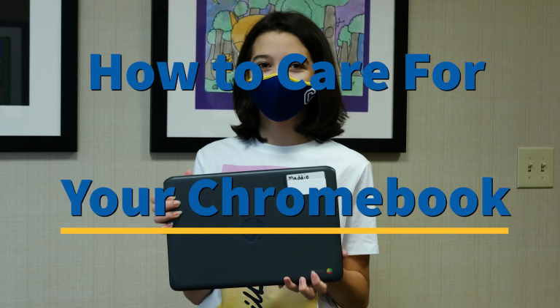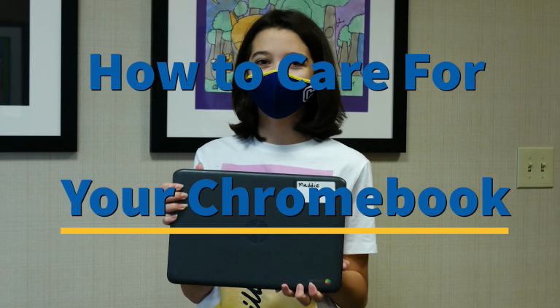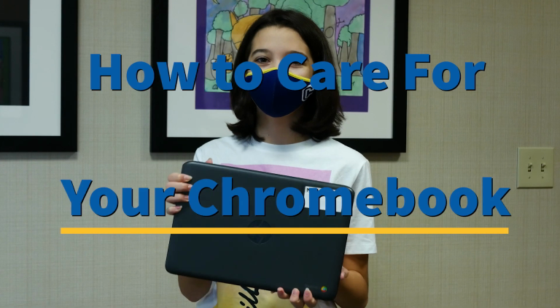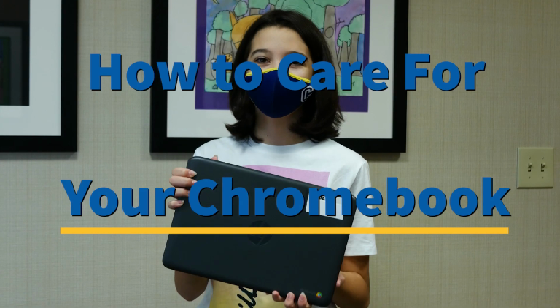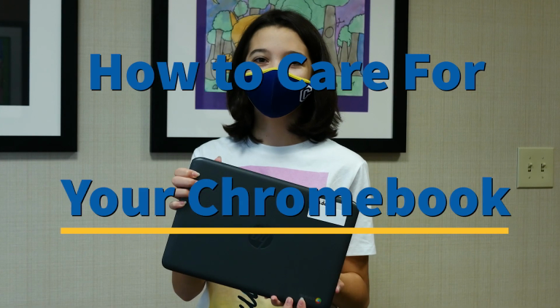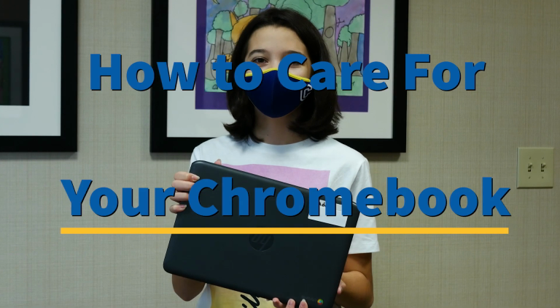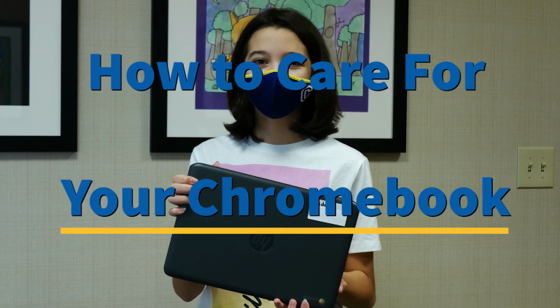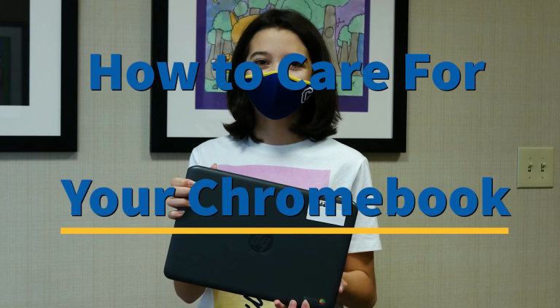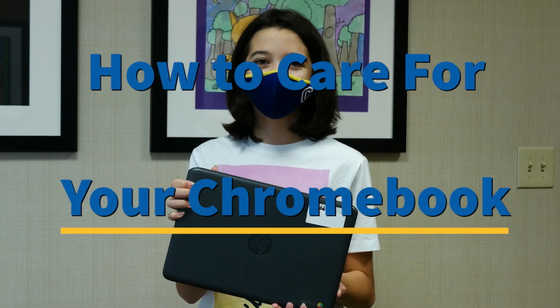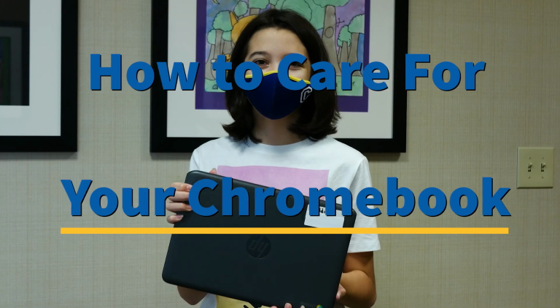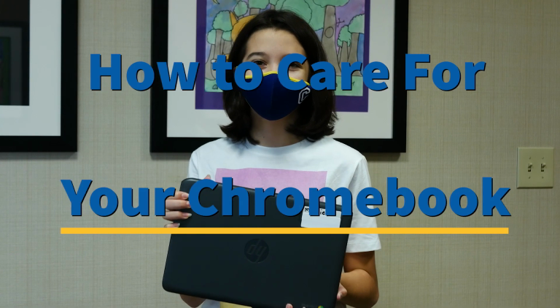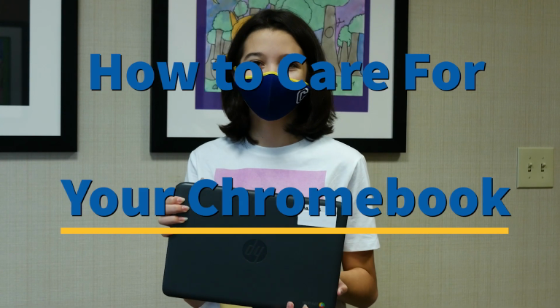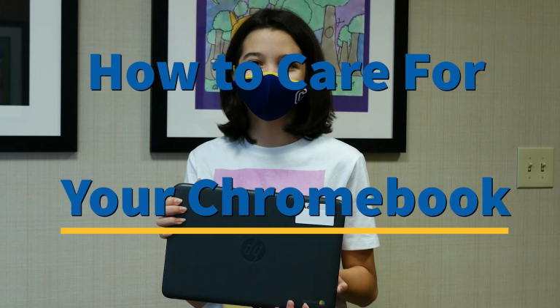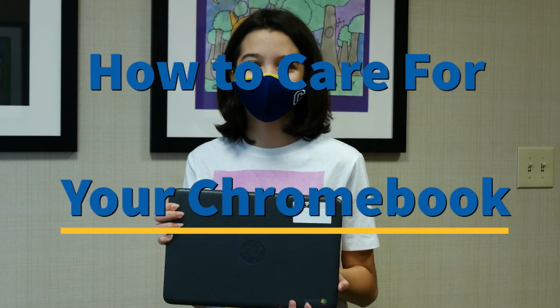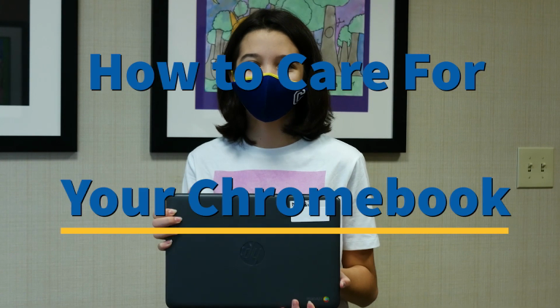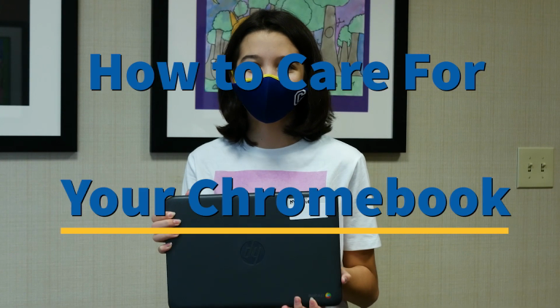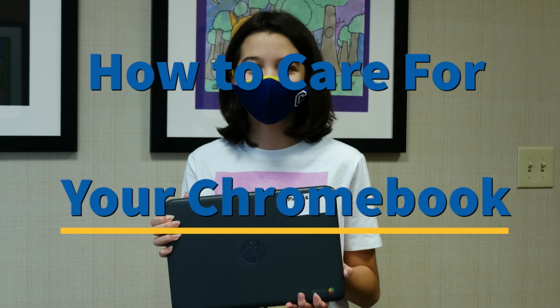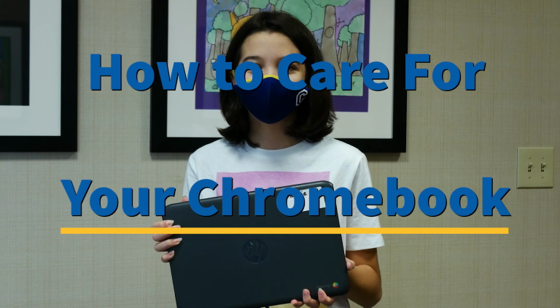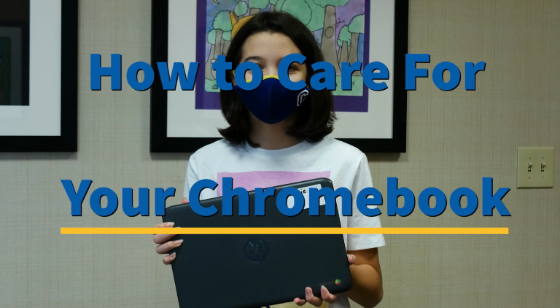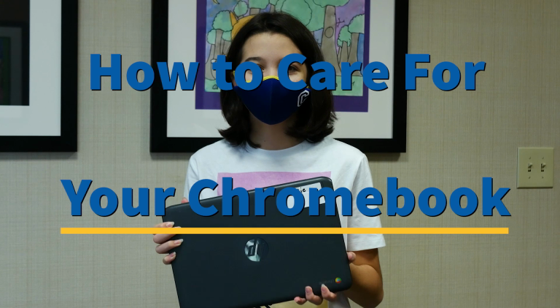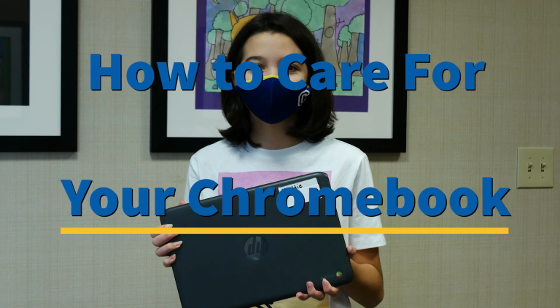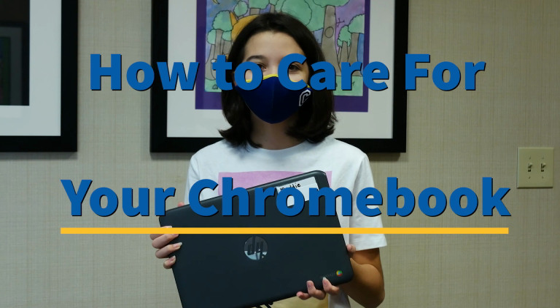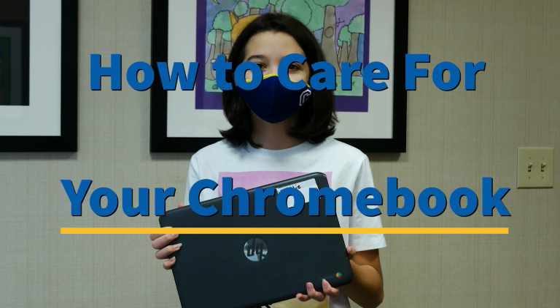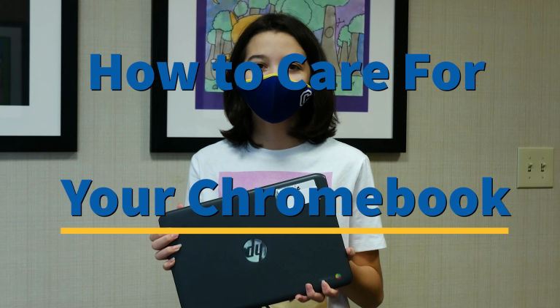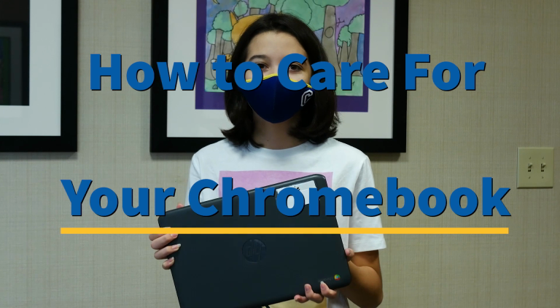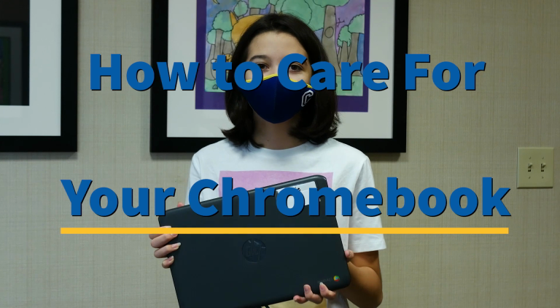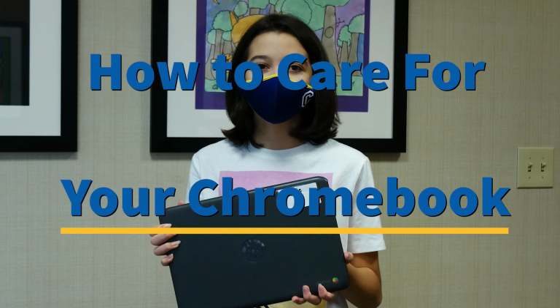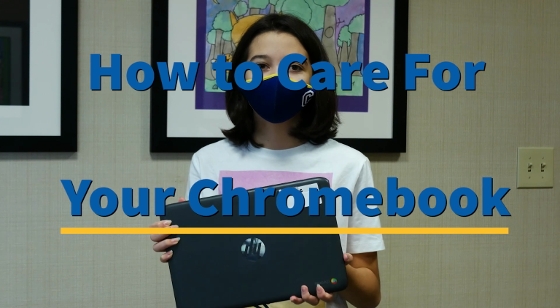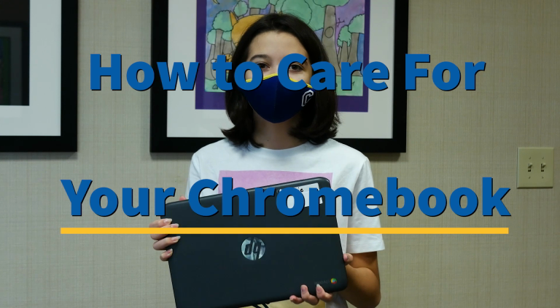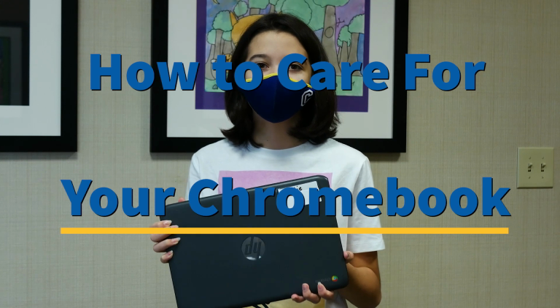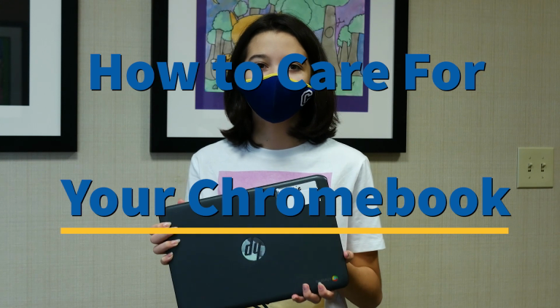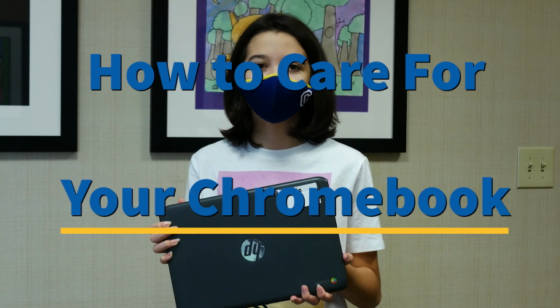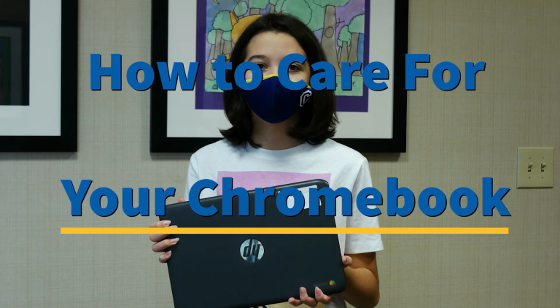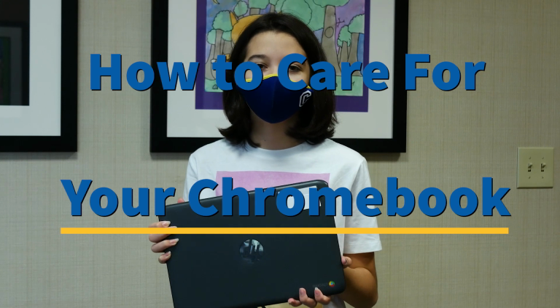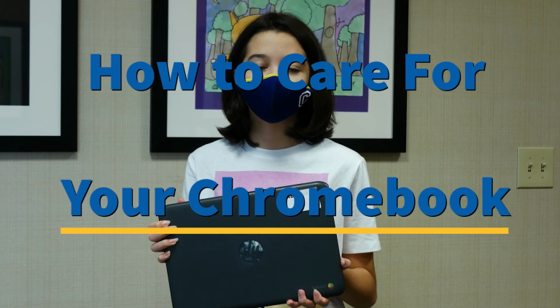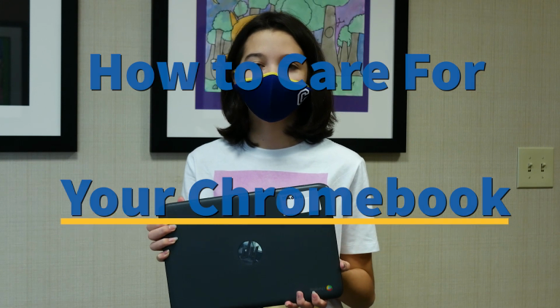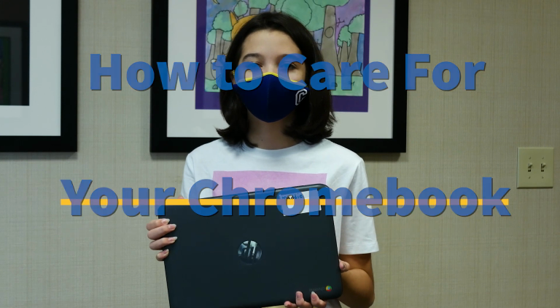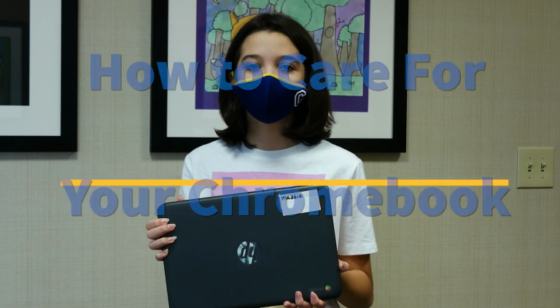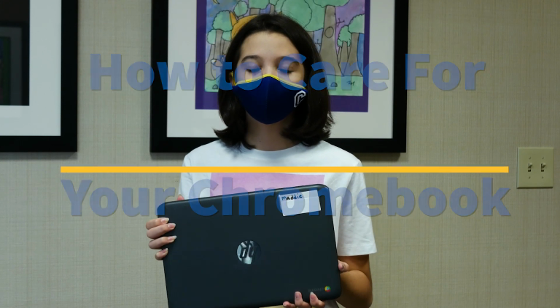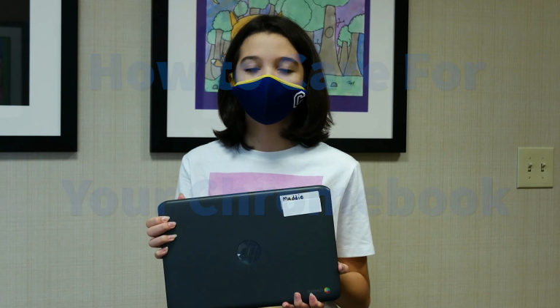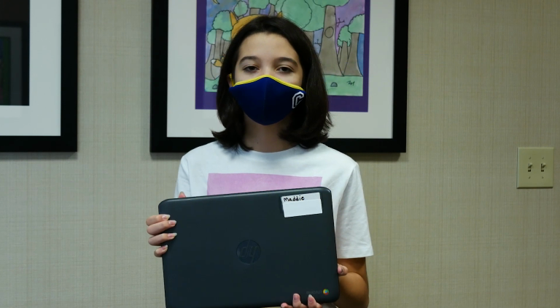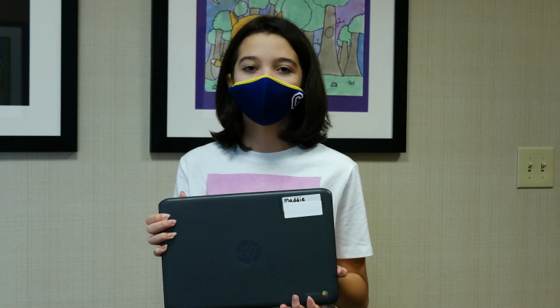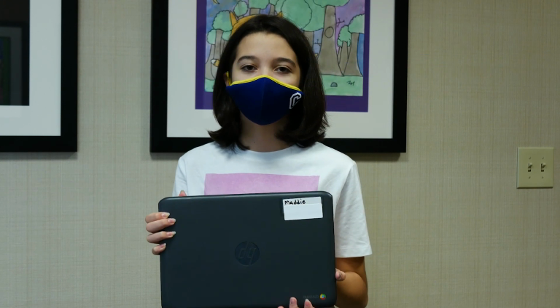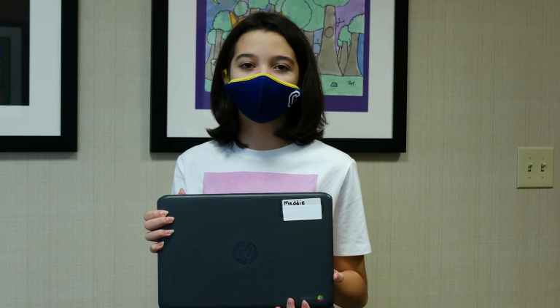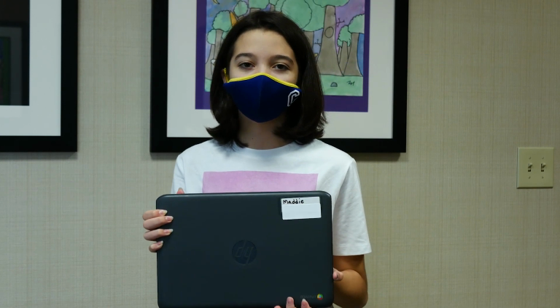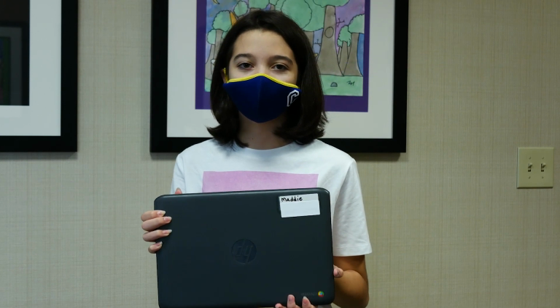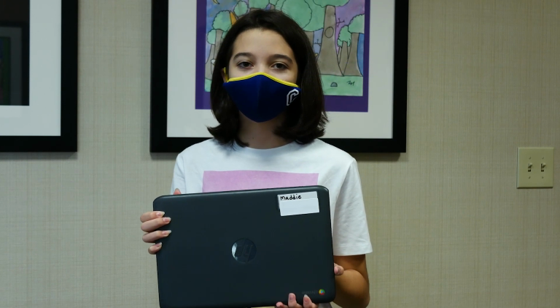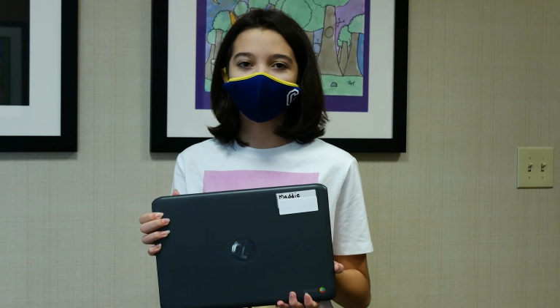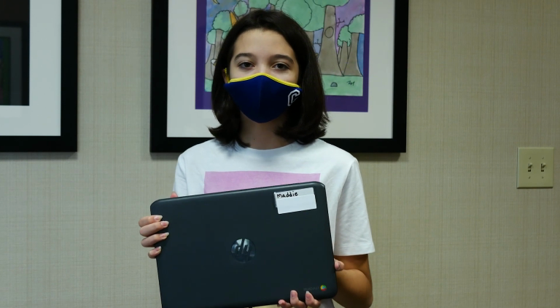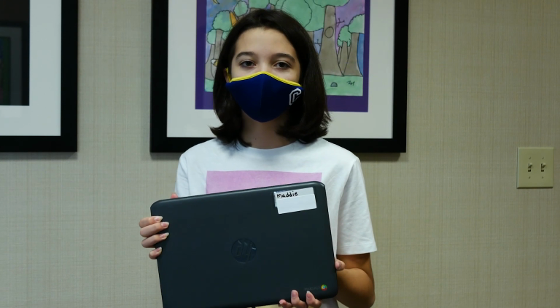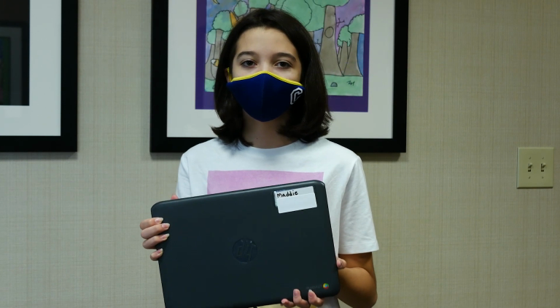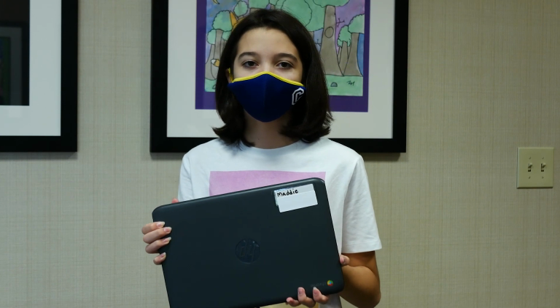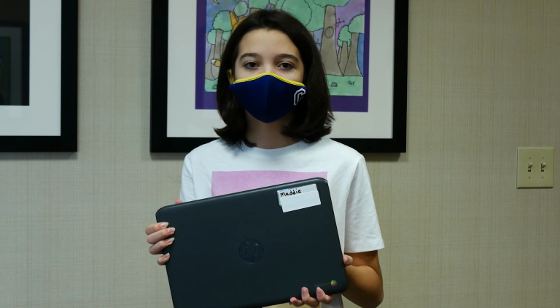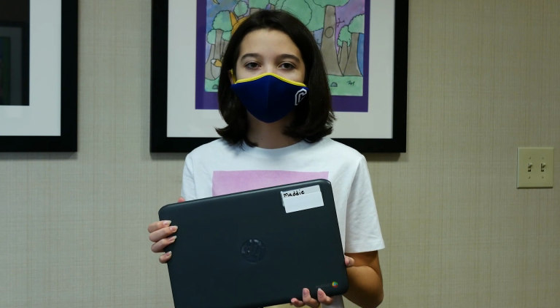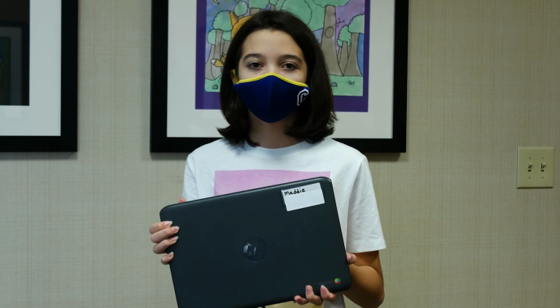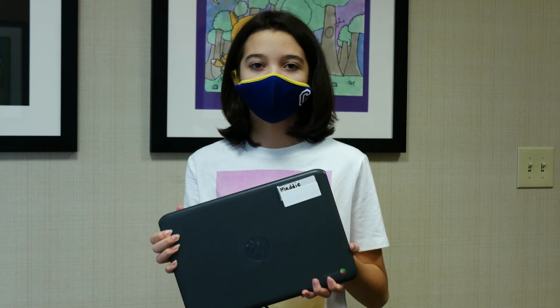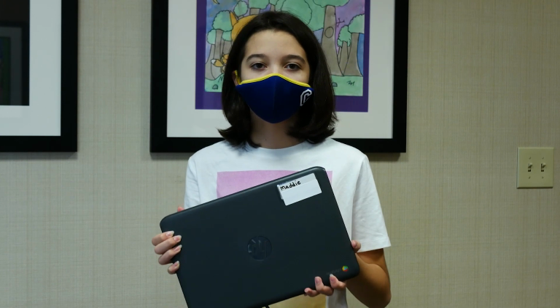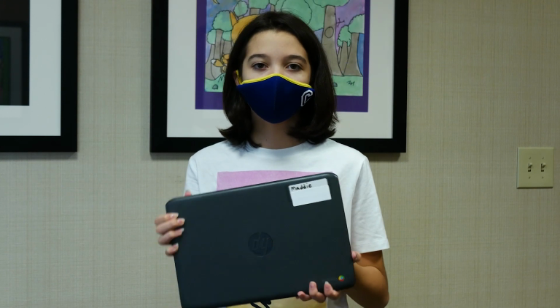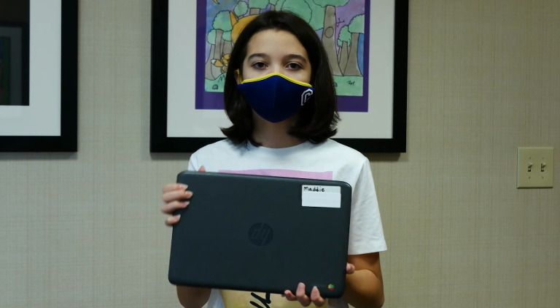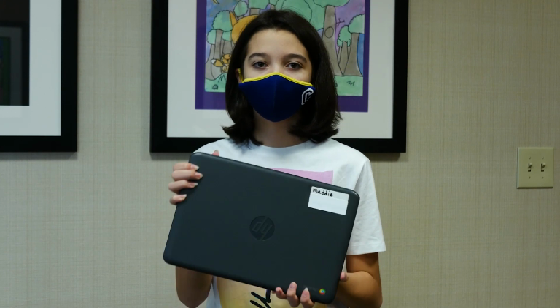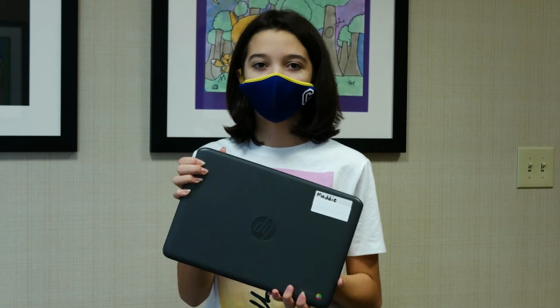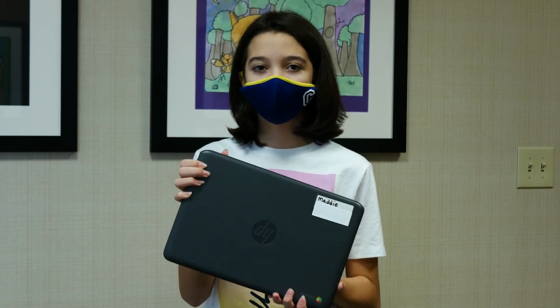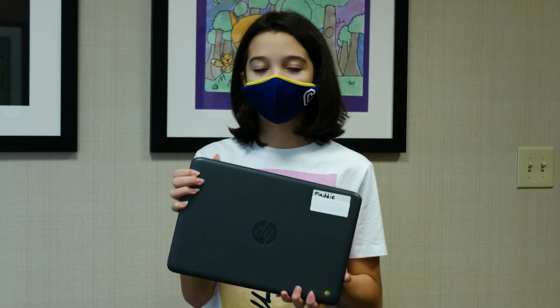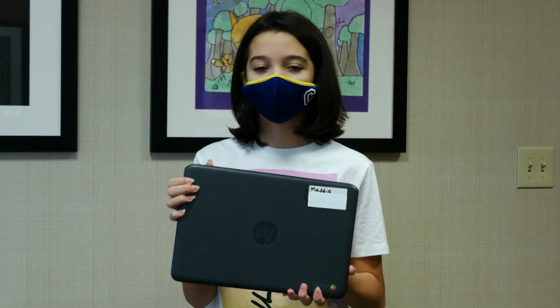Hi Carmel Clay students! Maddie here on how to take care of our Chromebooks now that we are using them more regularly and taking them home each night.